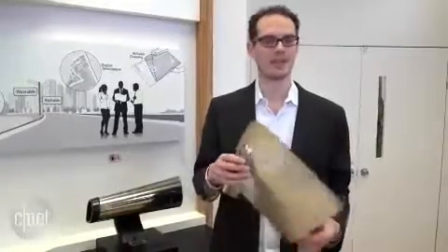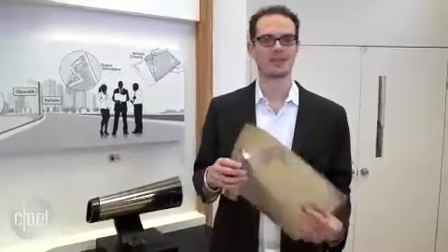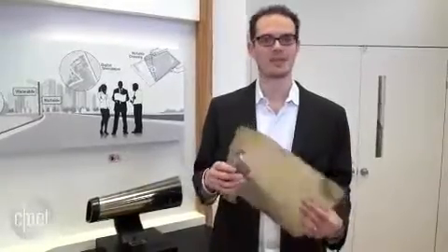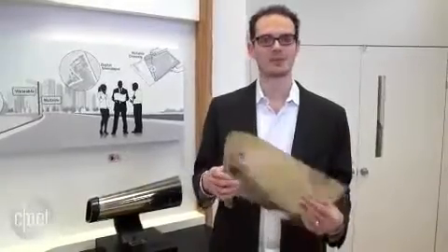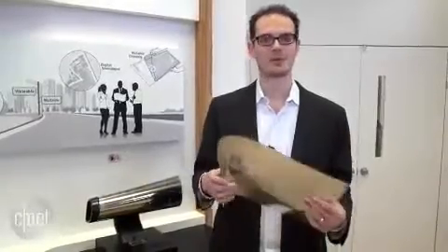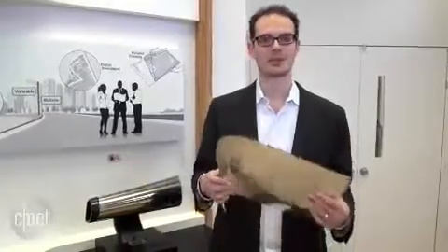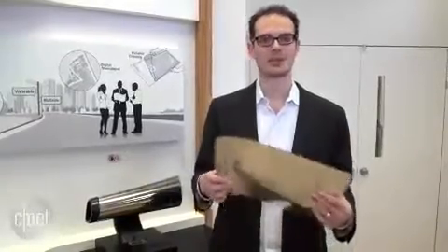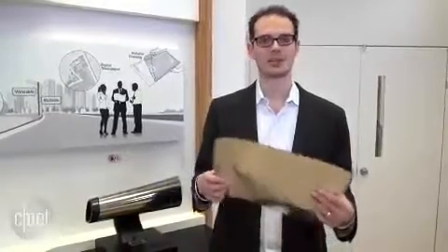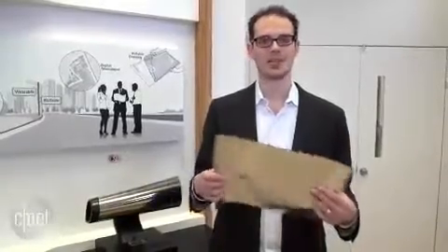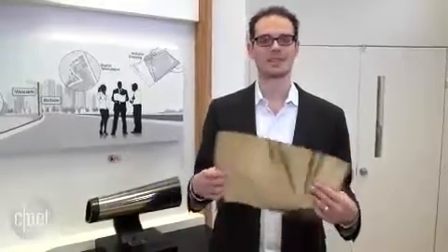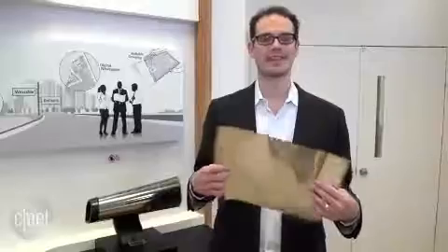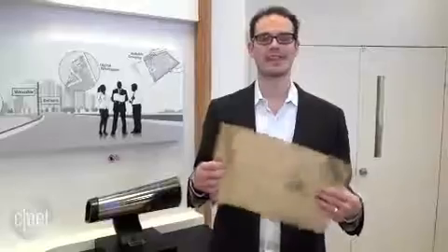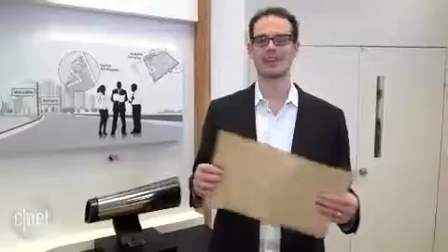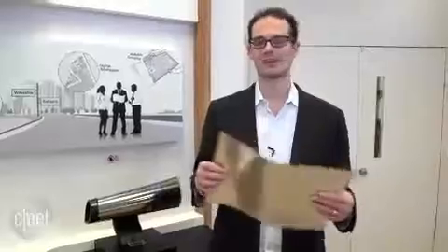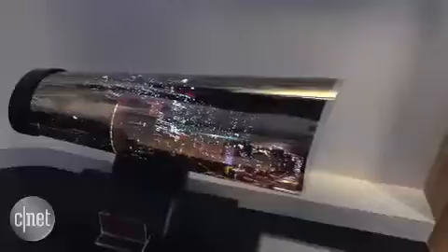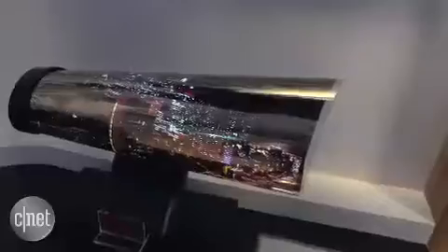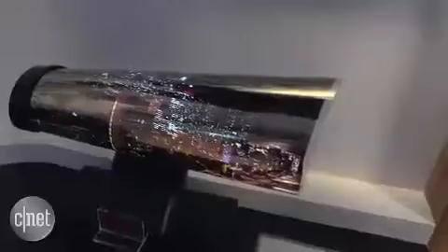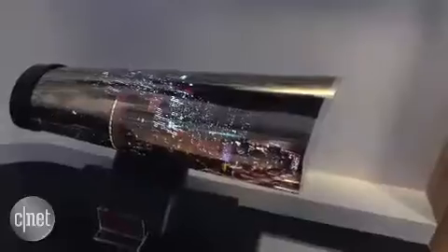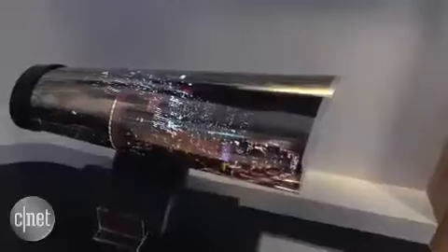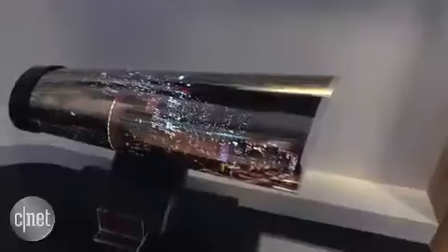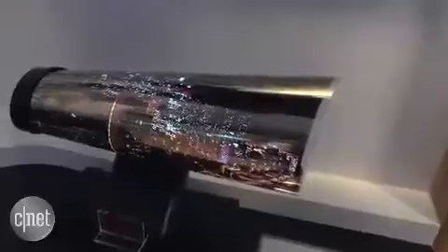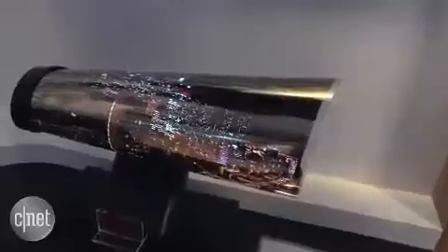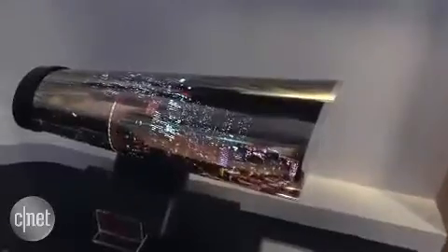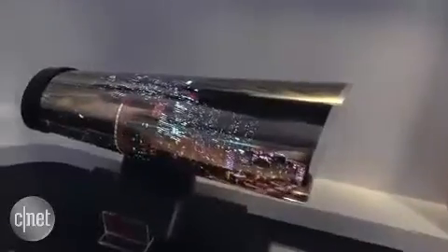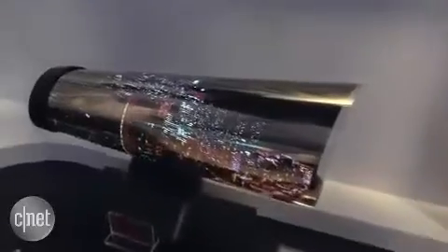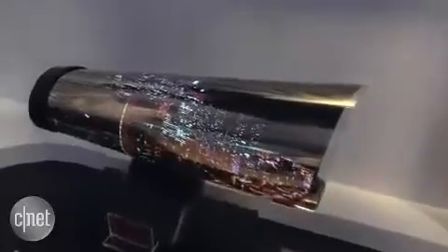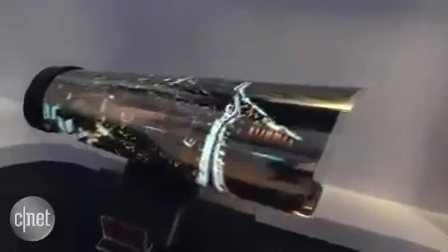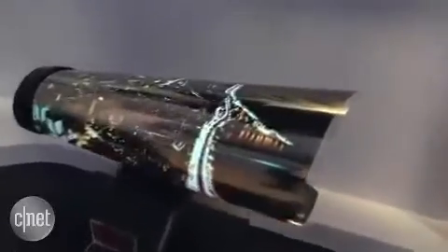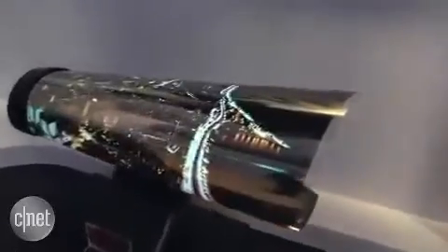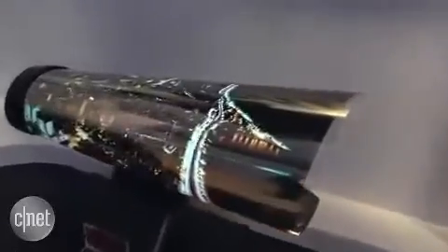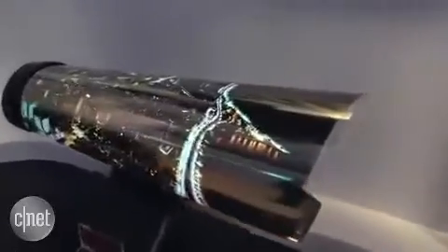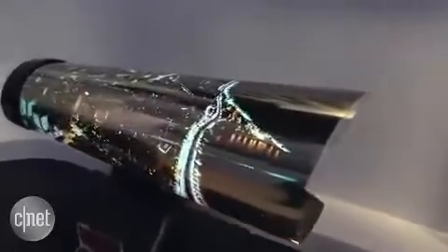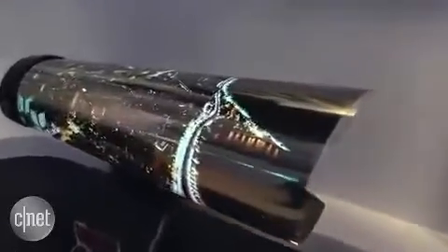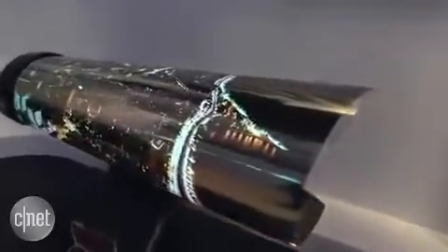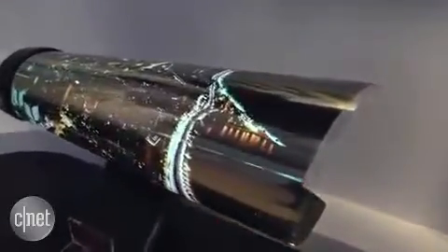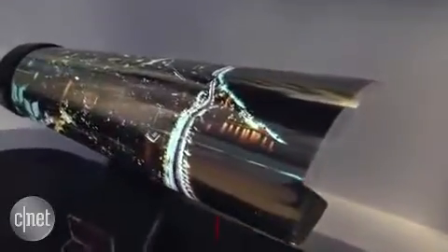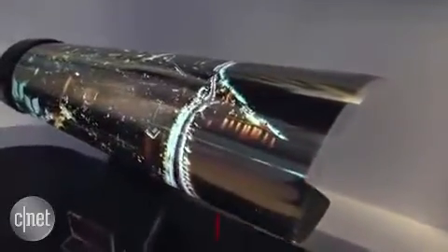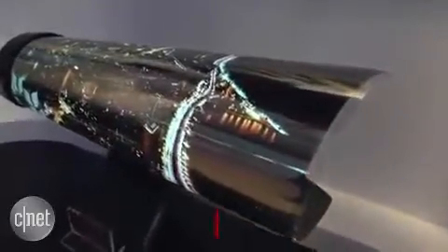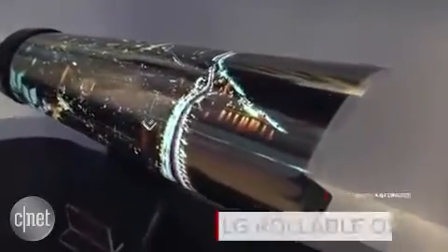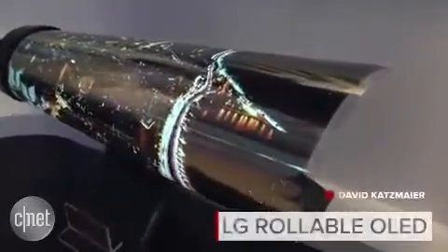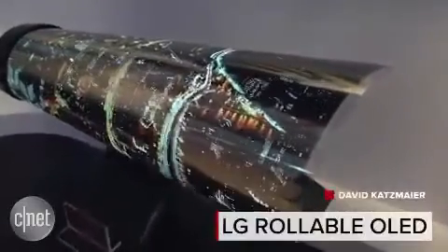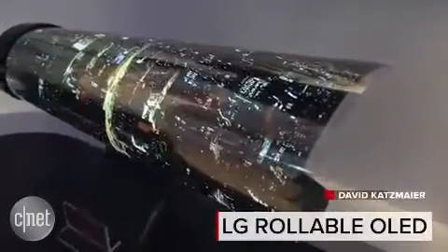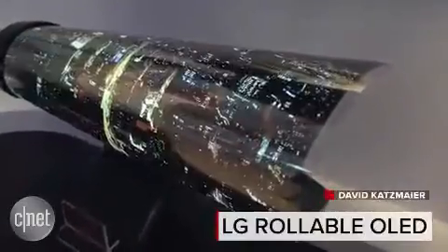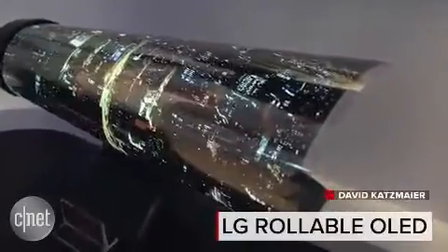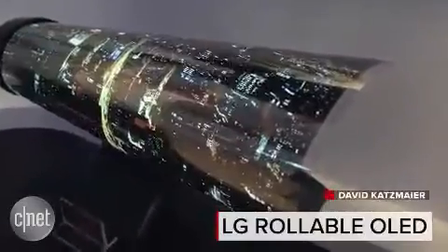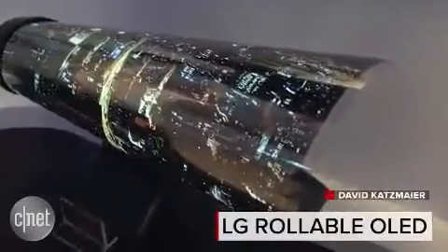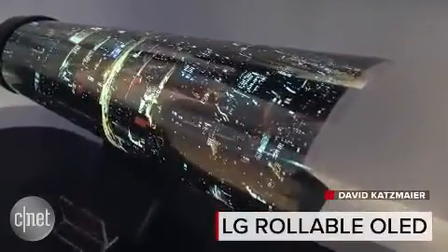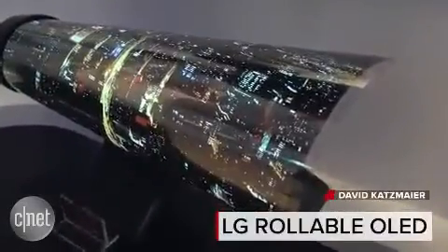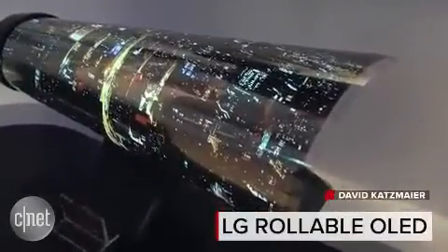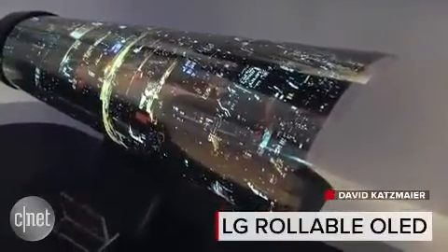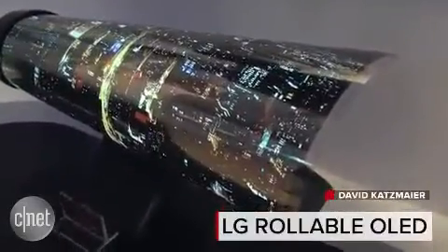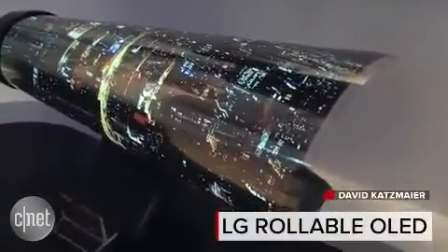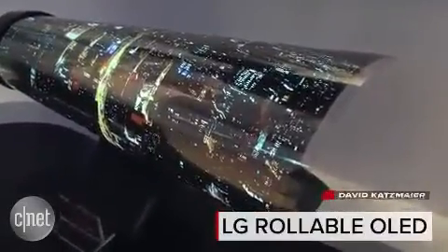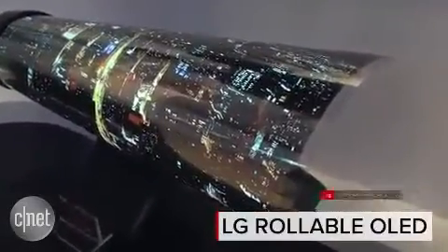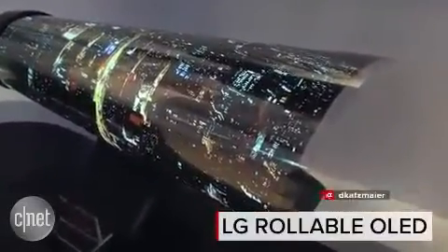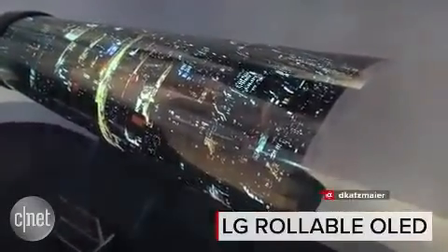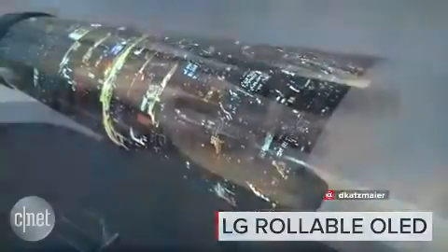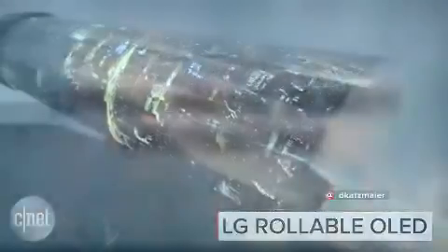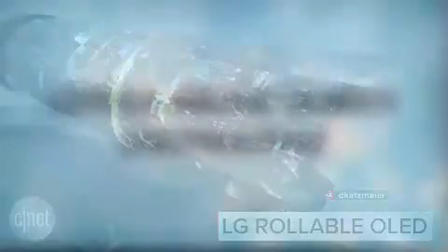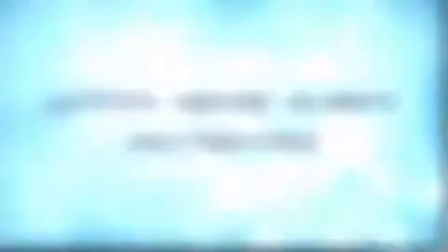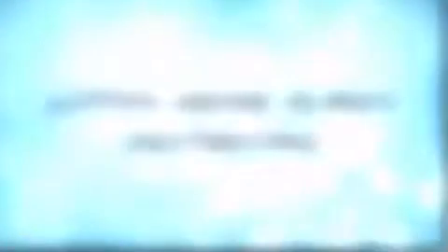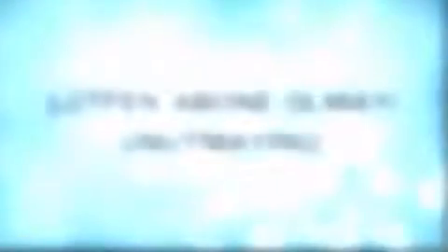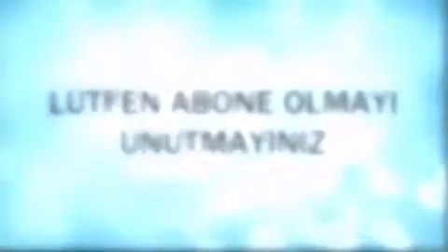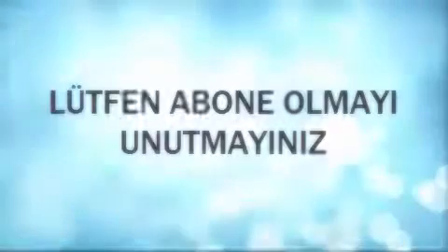That's a quick look at the LG Display 18-inch rollable OLED technology. David Katzmeyer here at CES 2016.